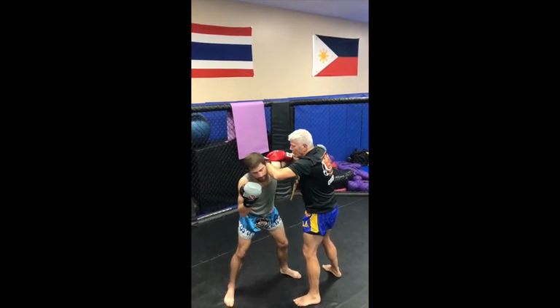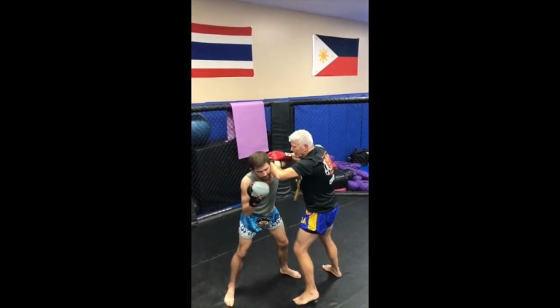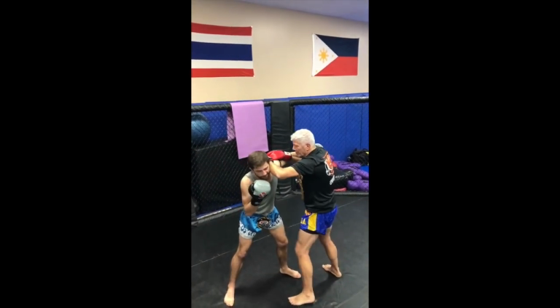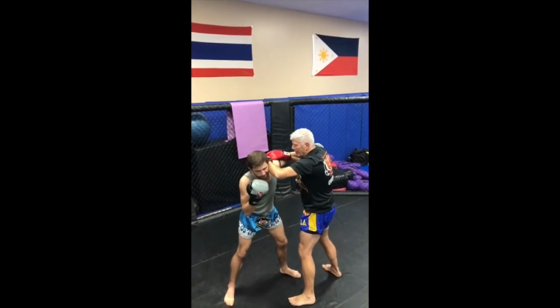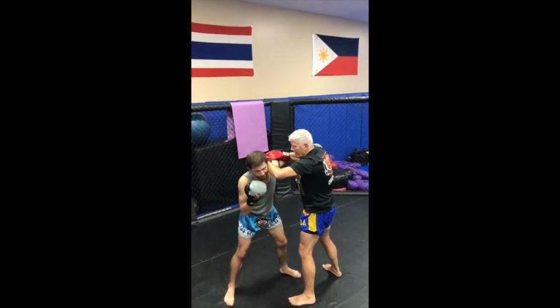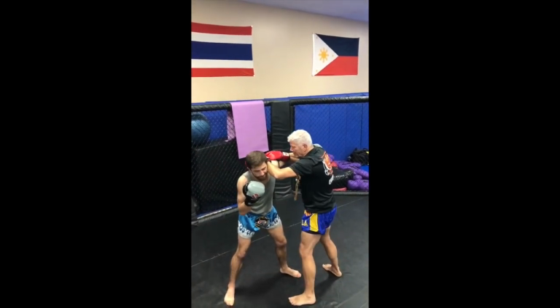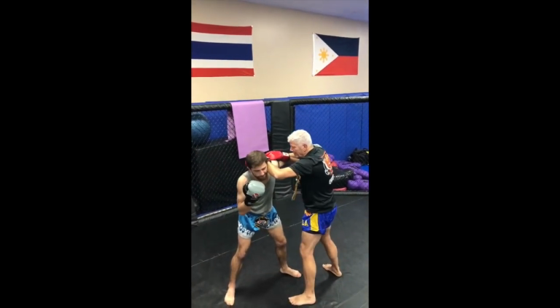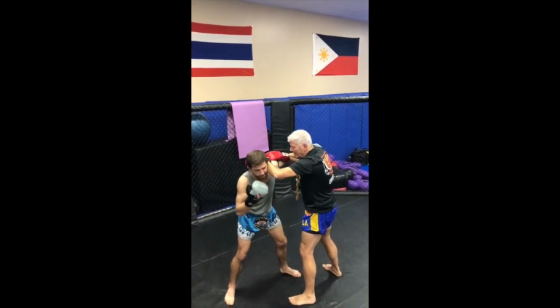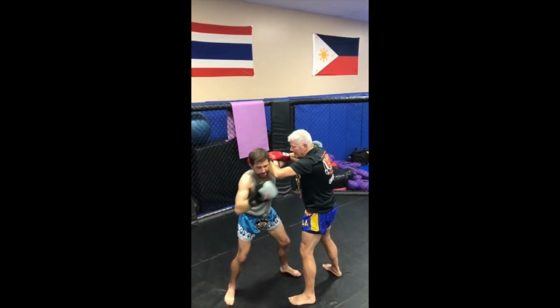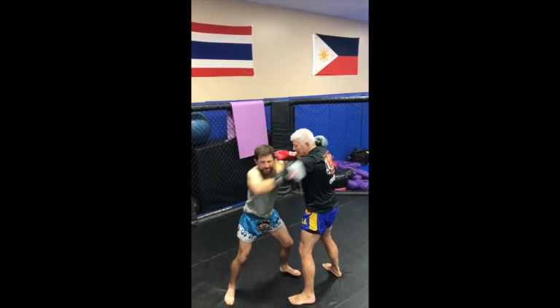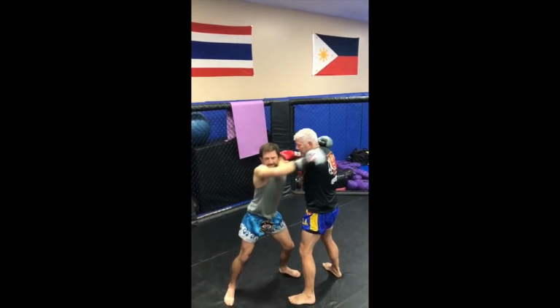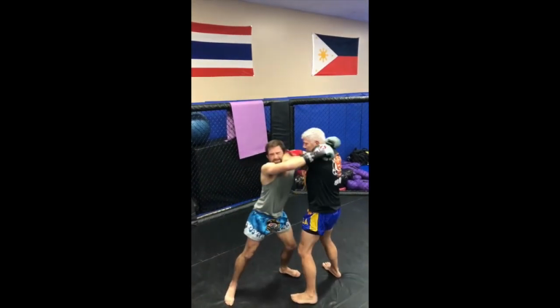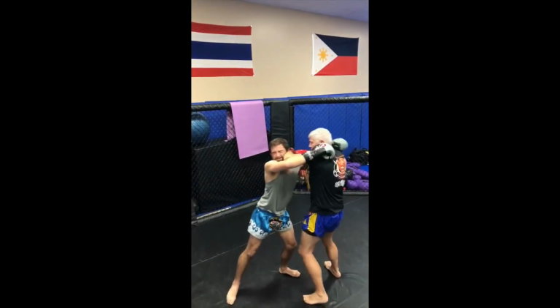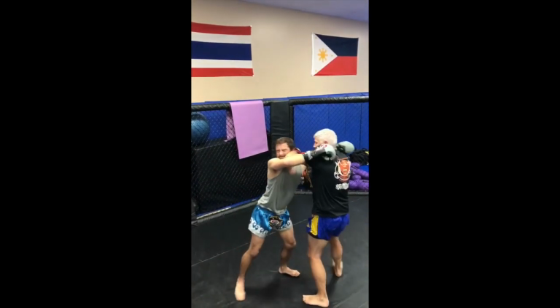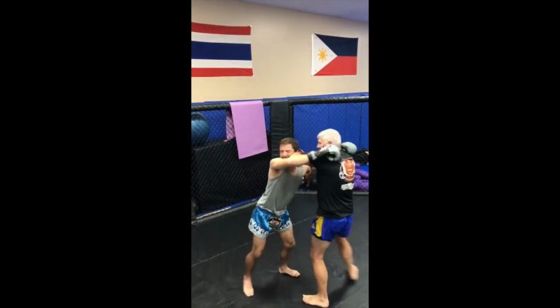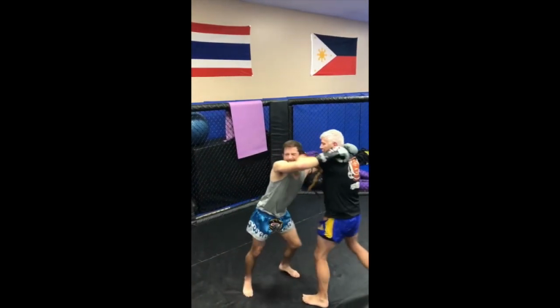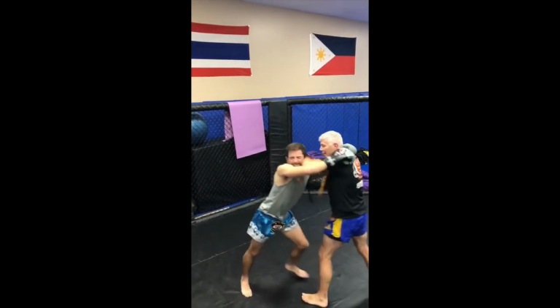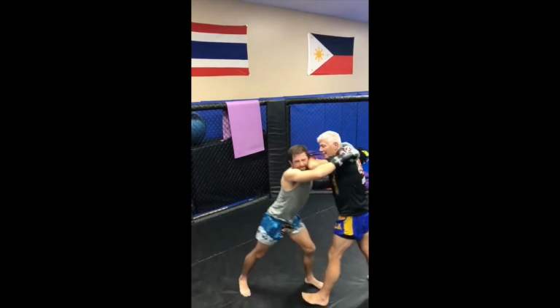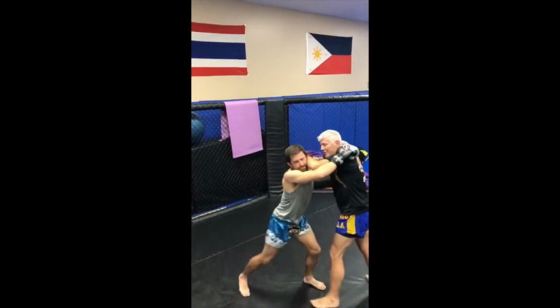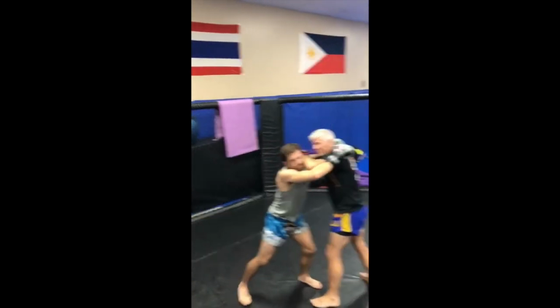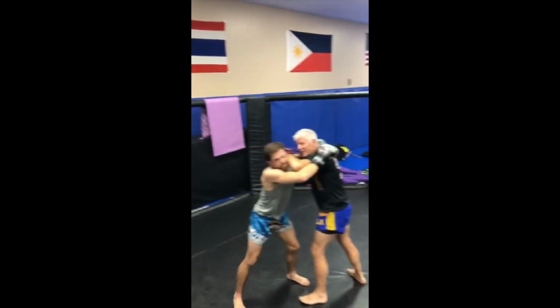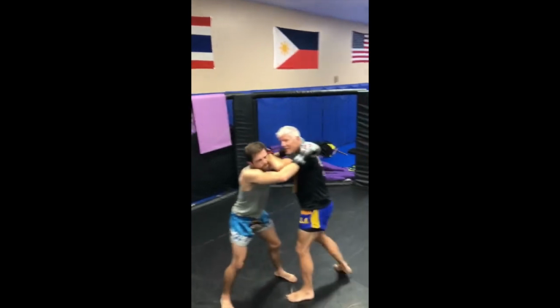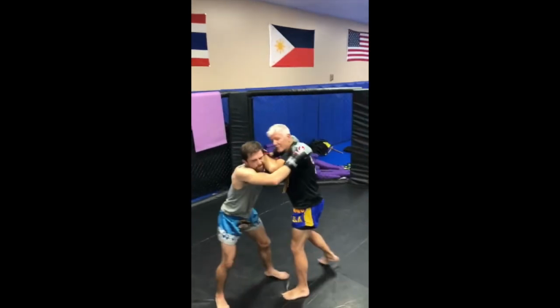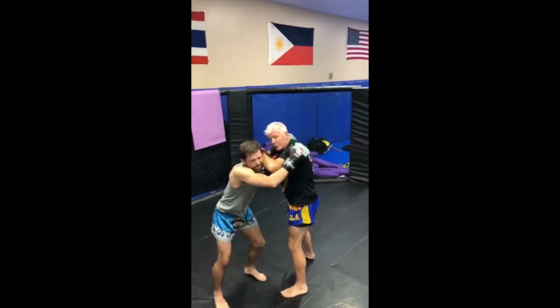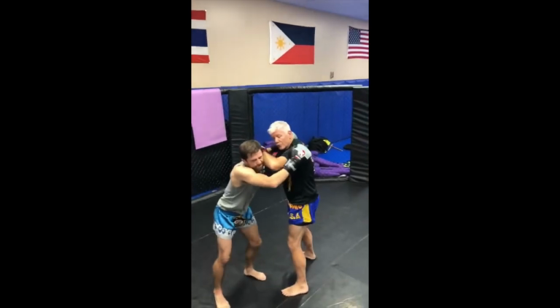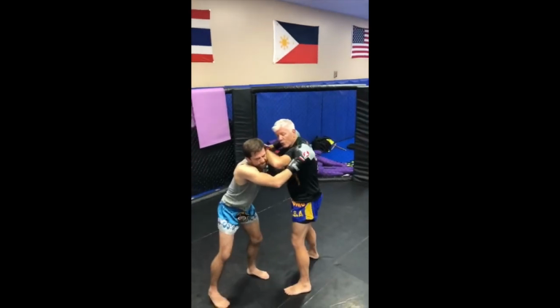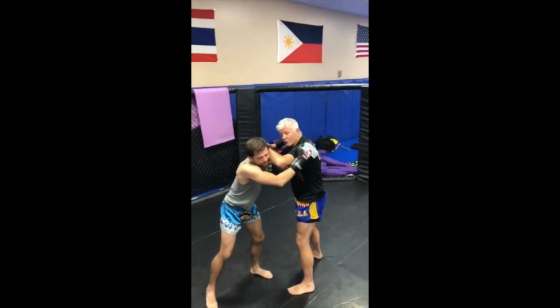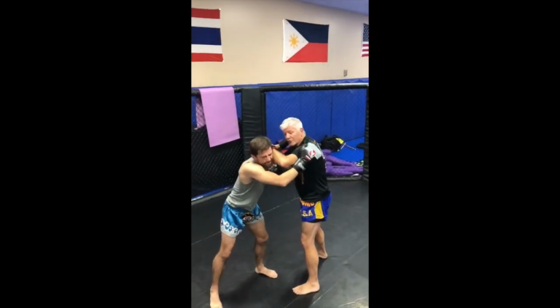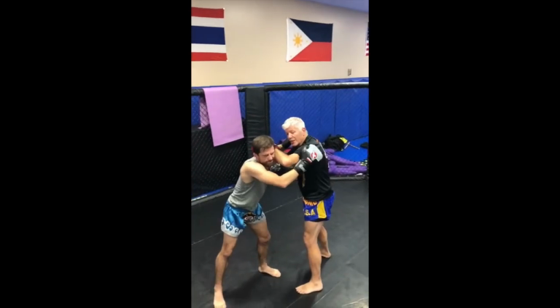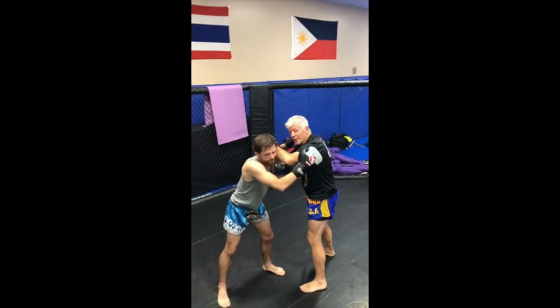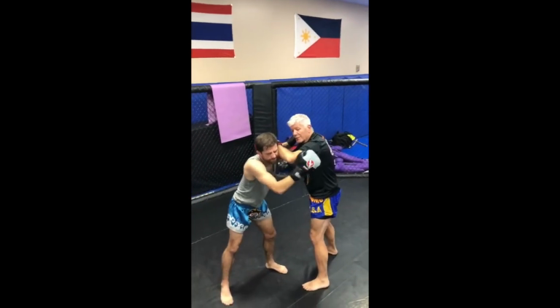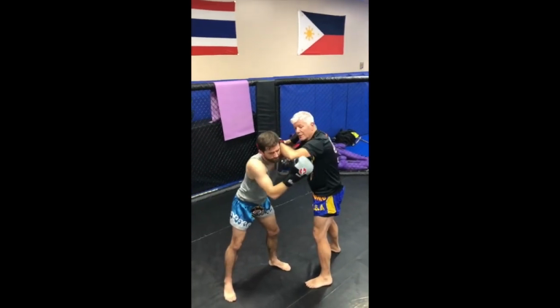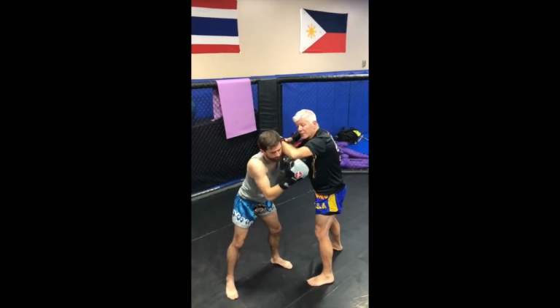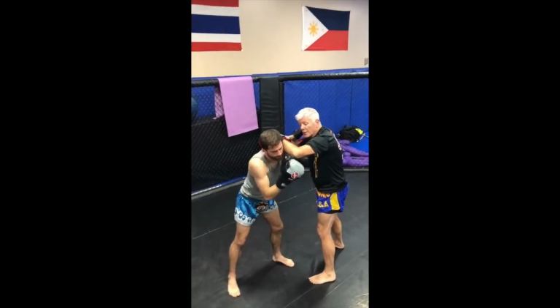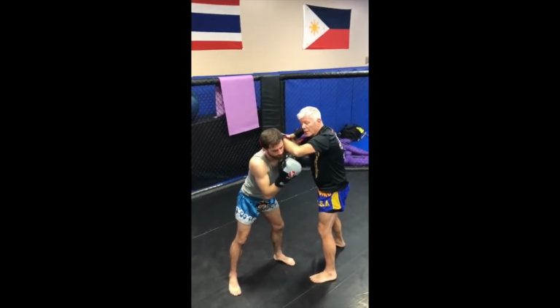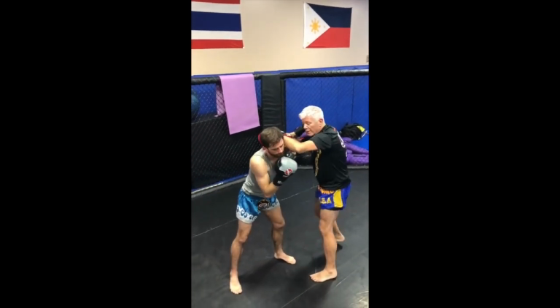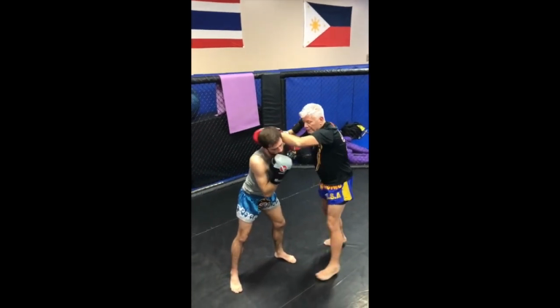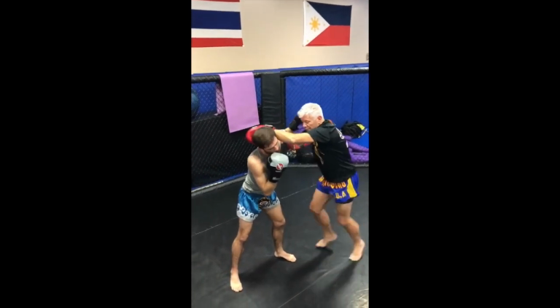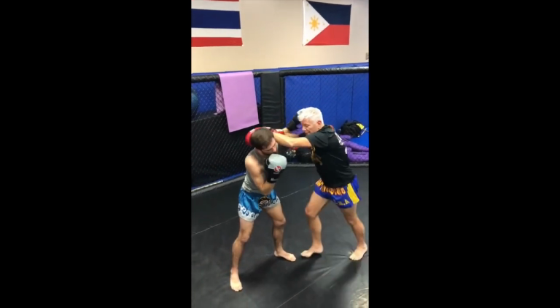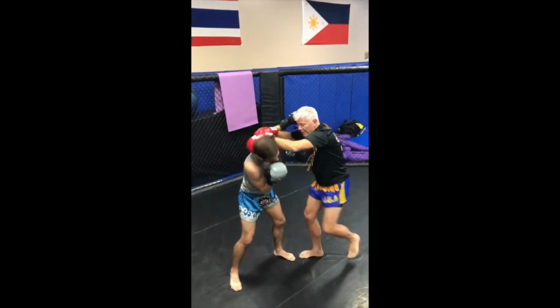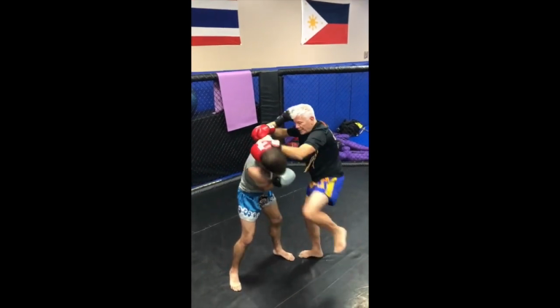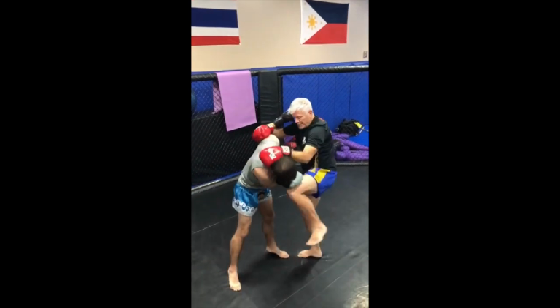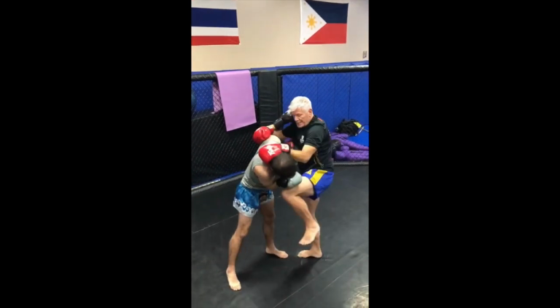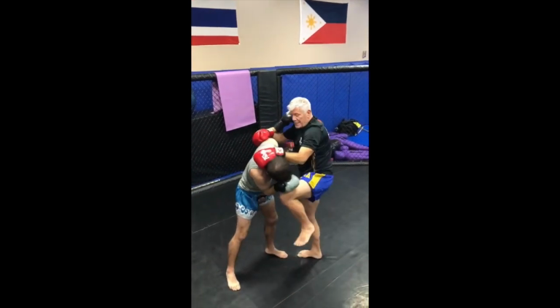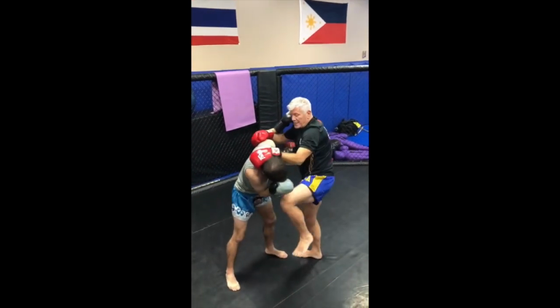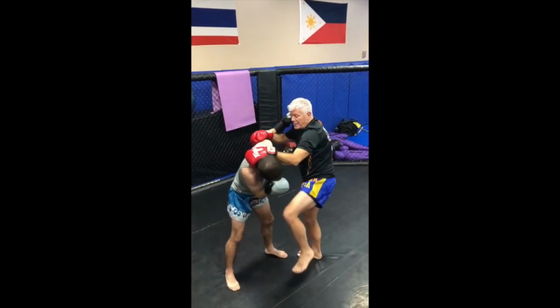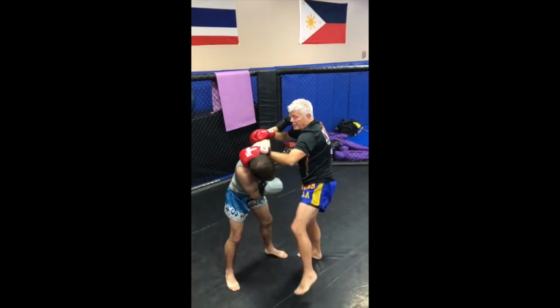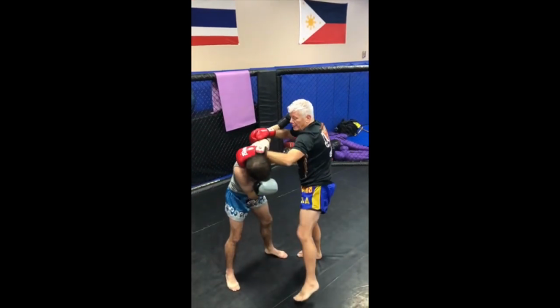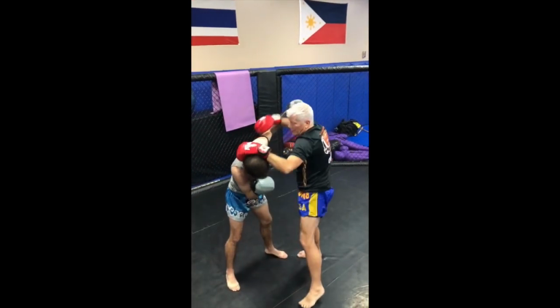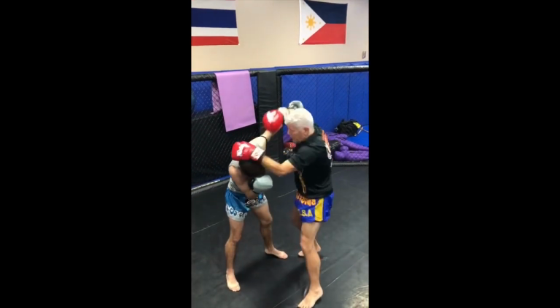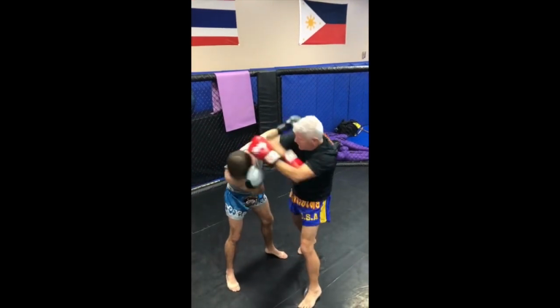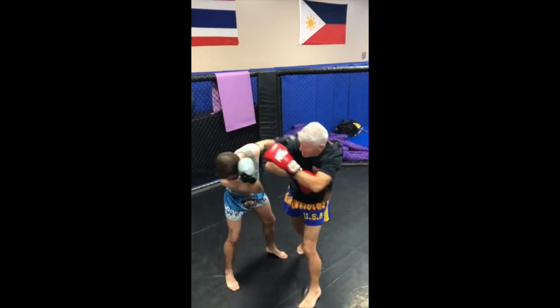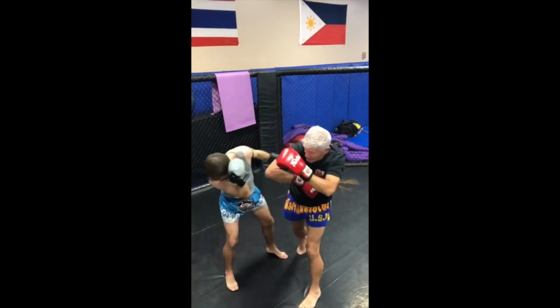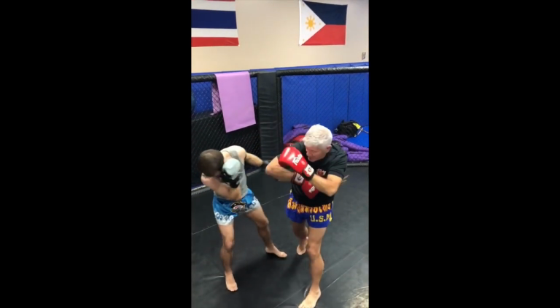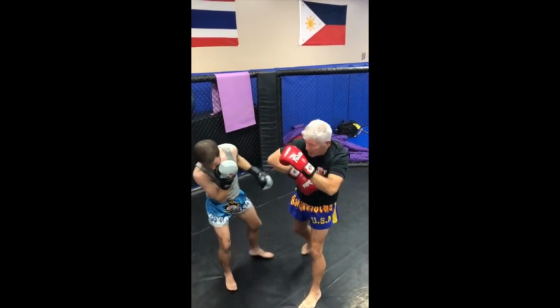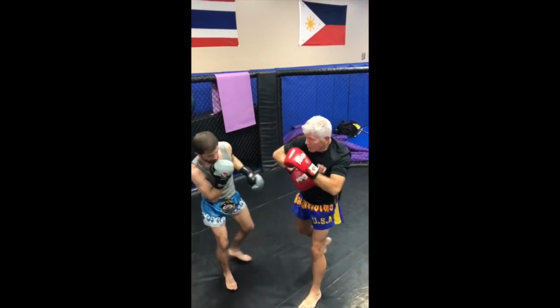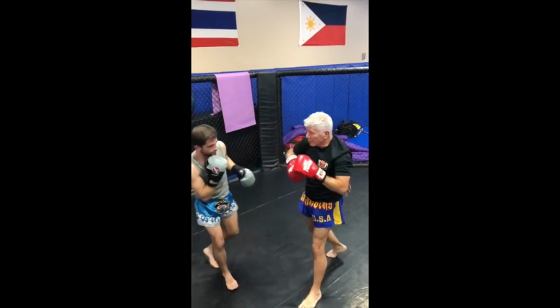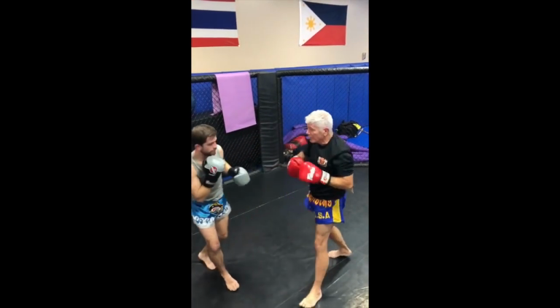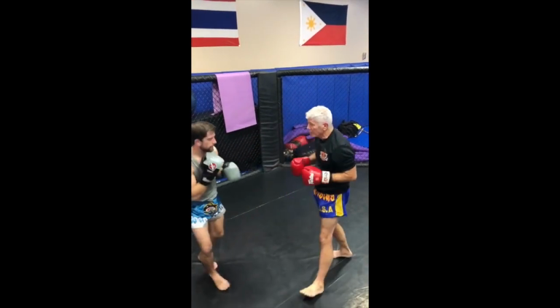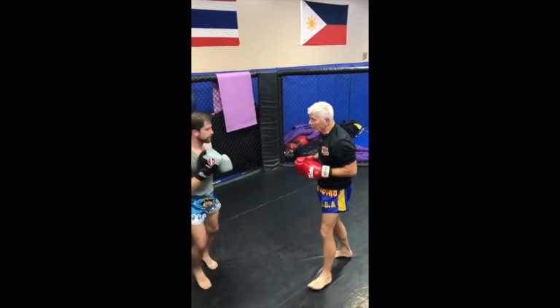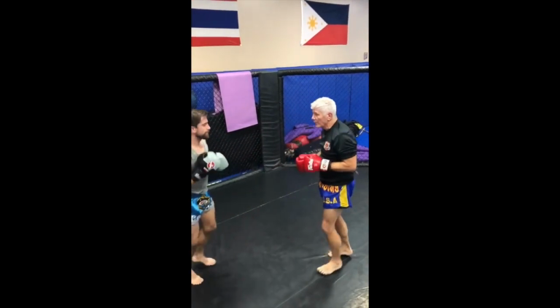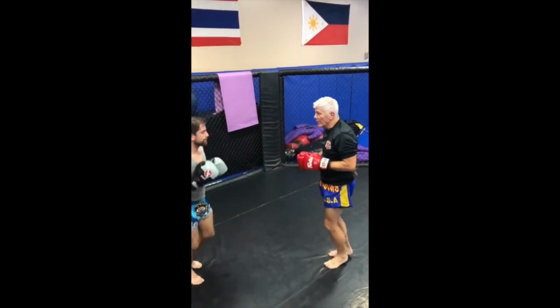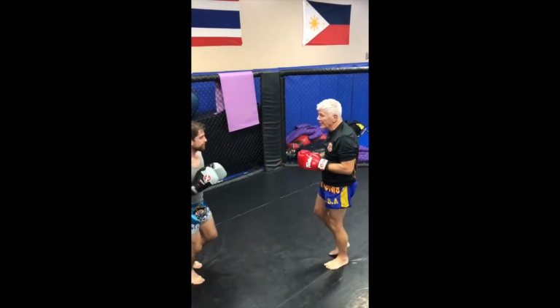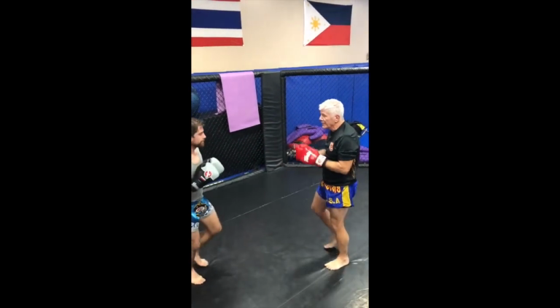Go ahead and grab me. He can't grab me because I have control of his head. From there I can knee, down elbow.